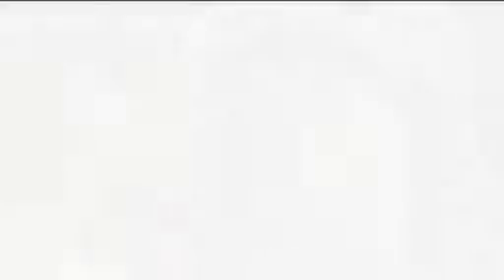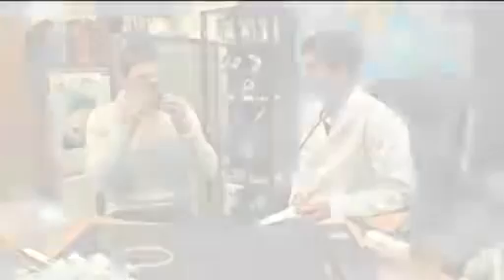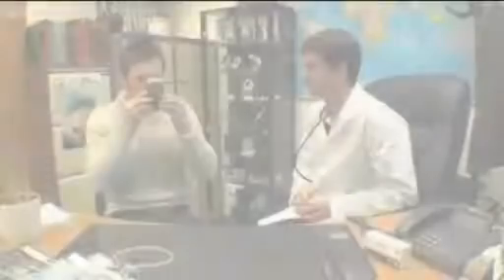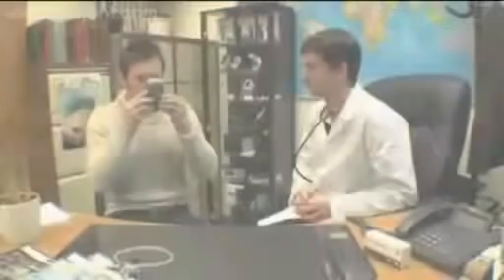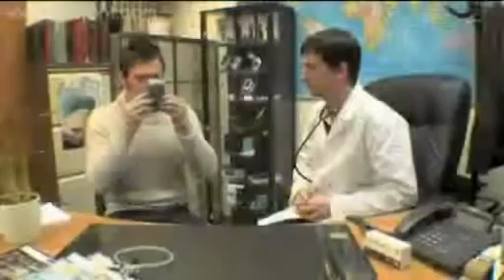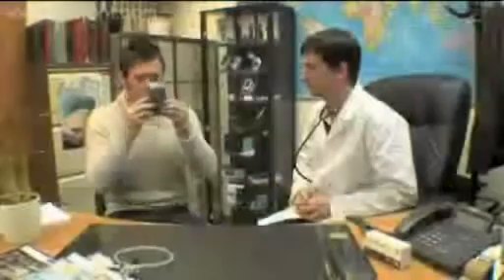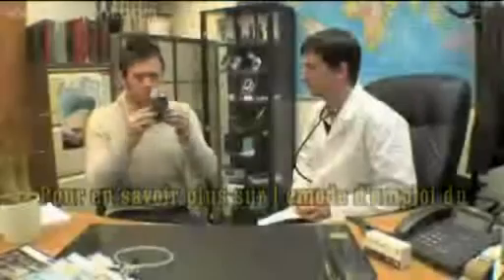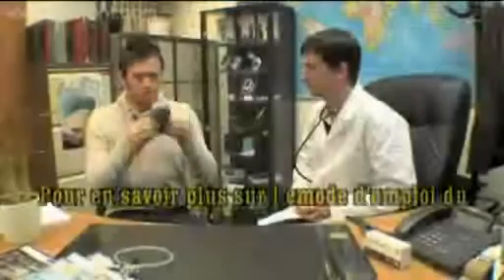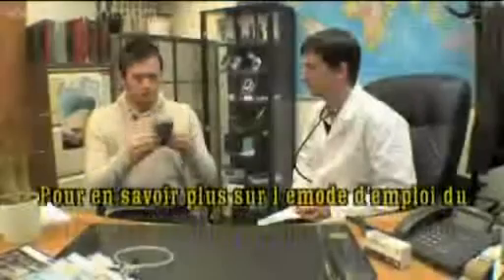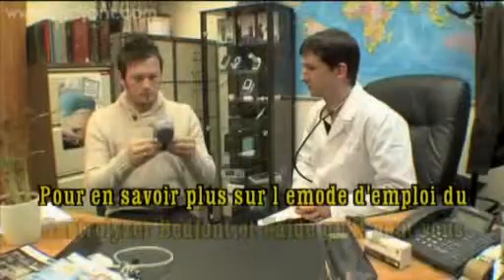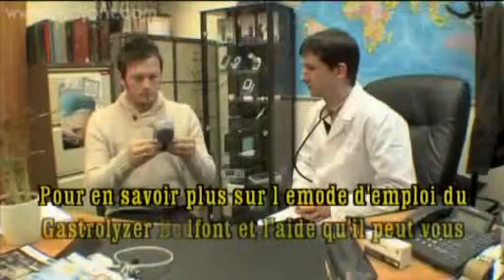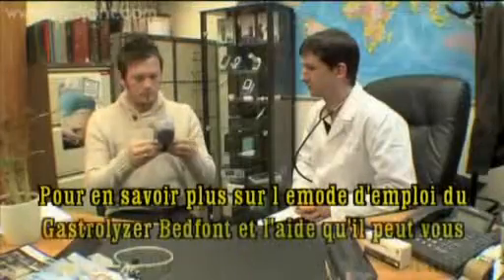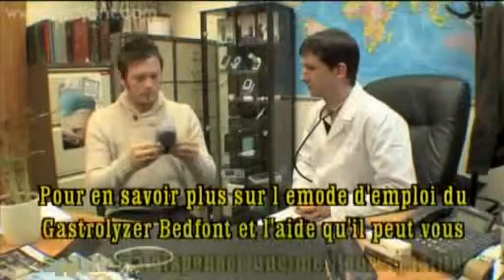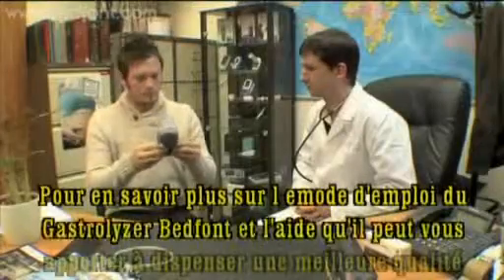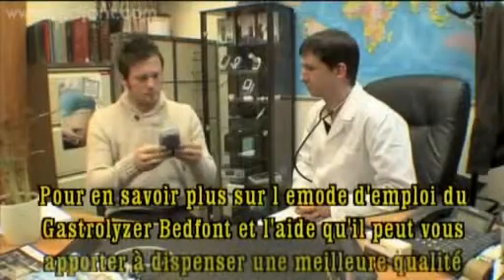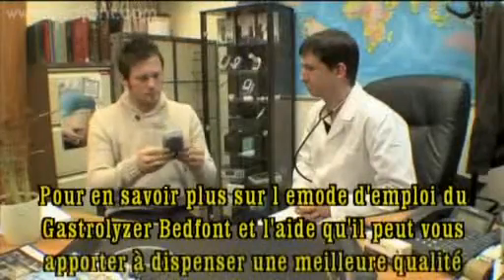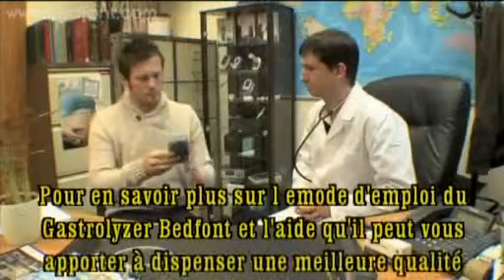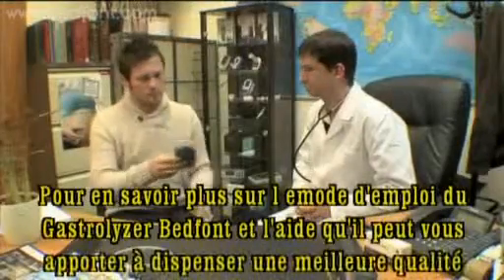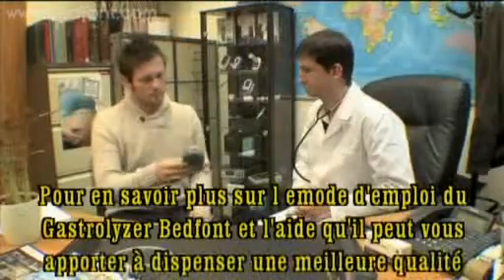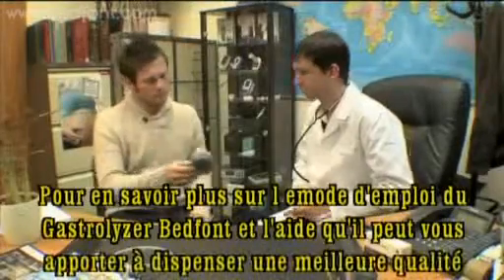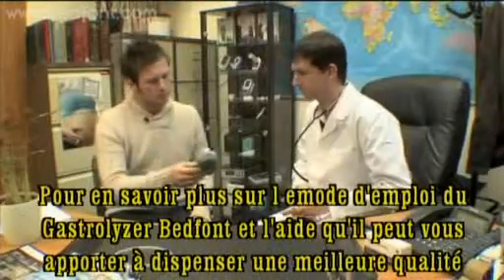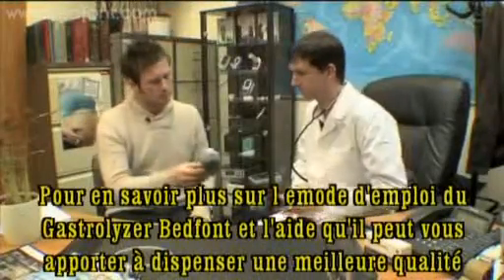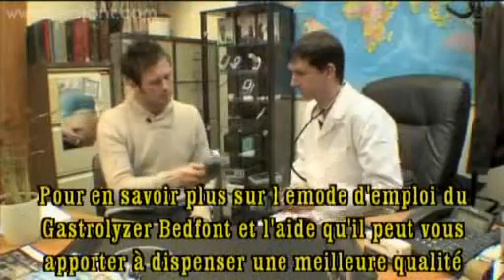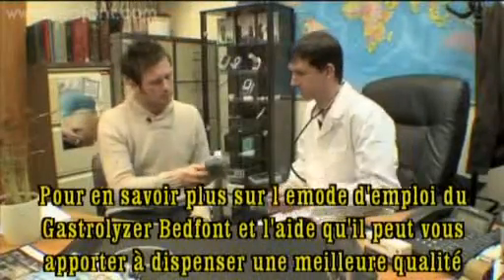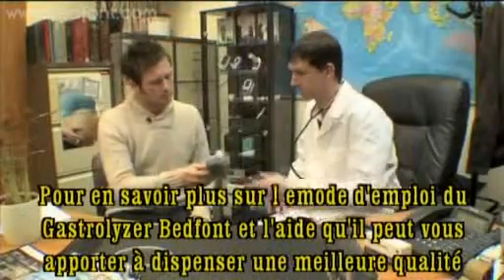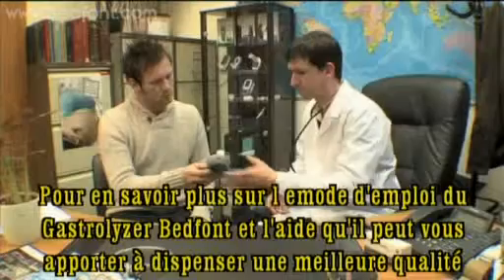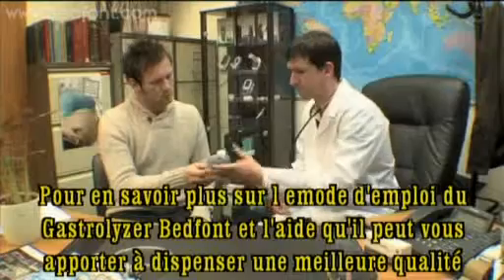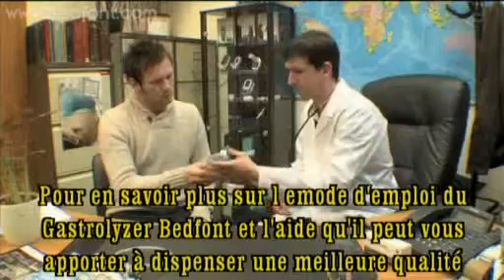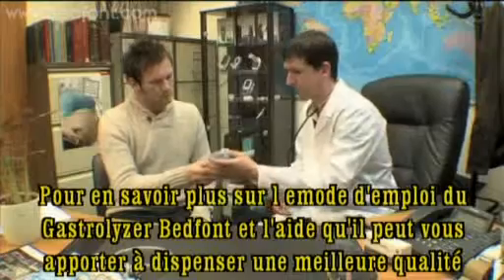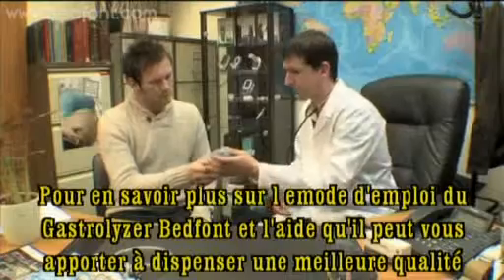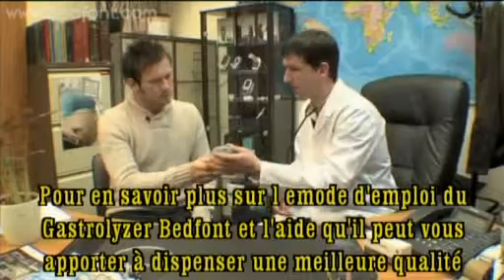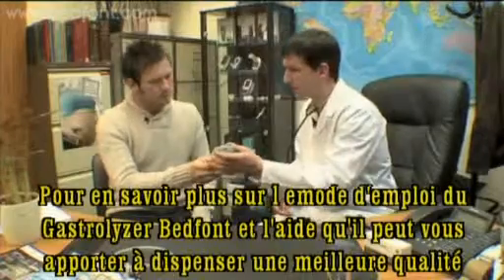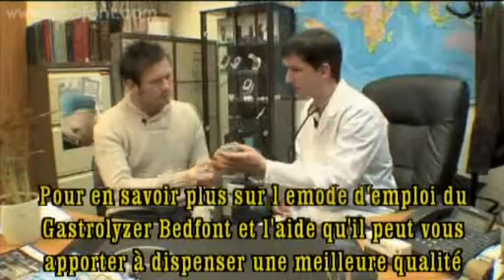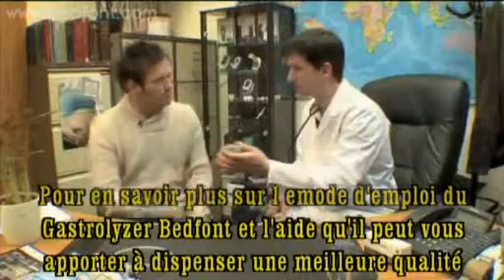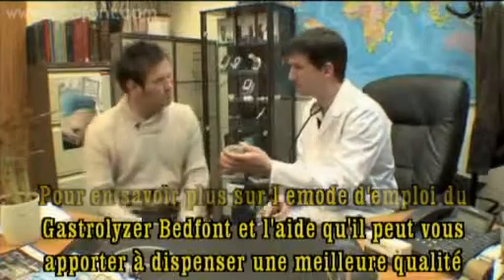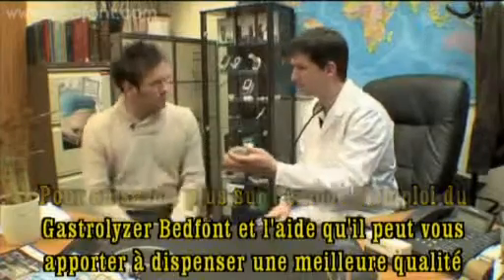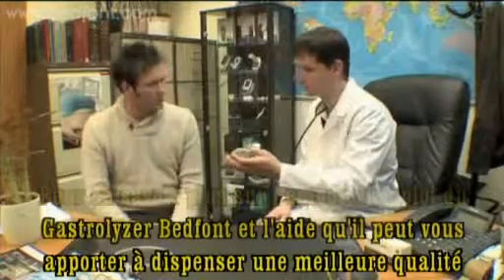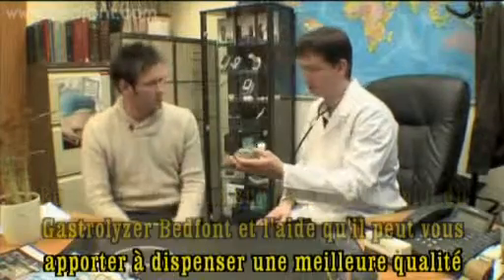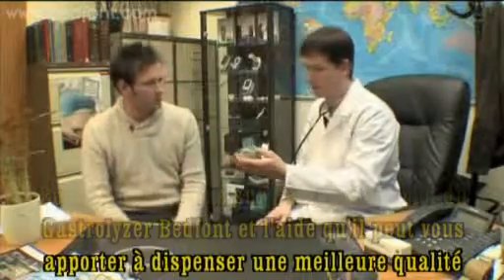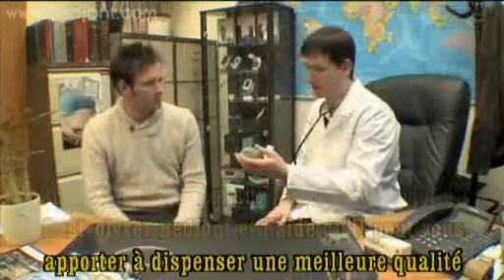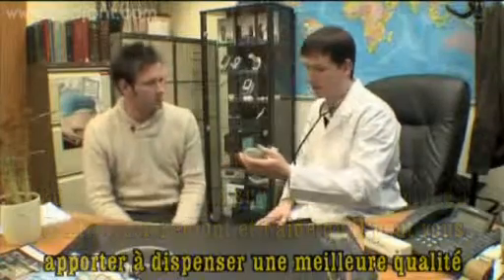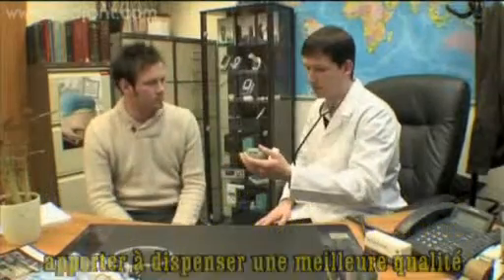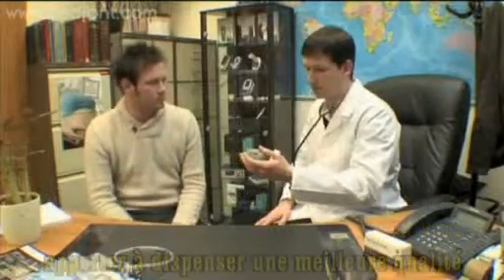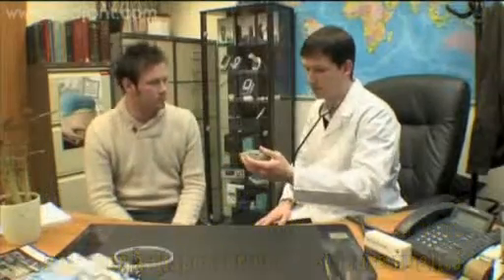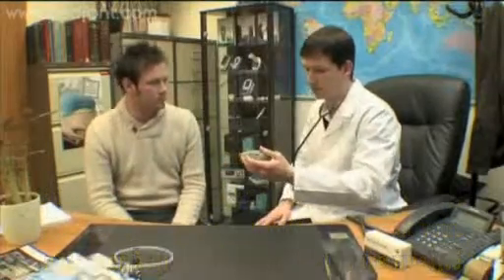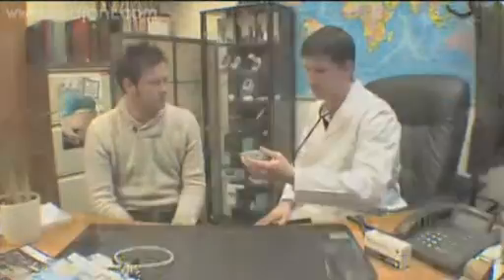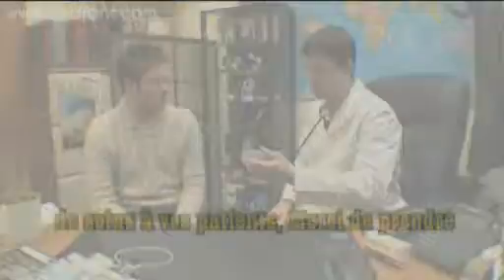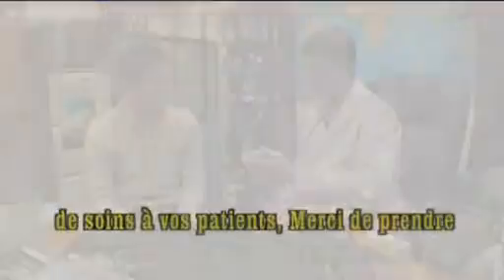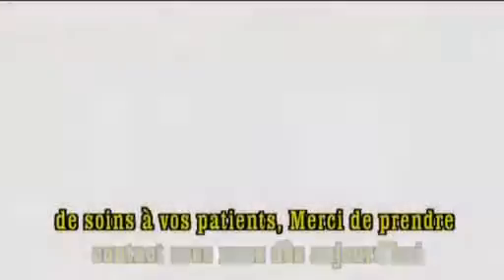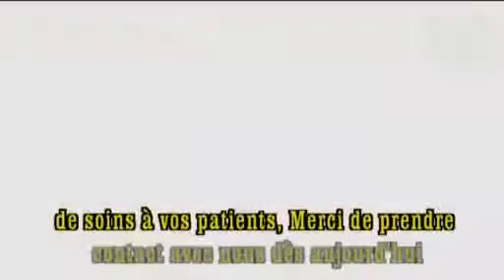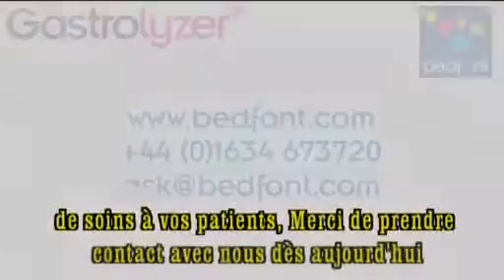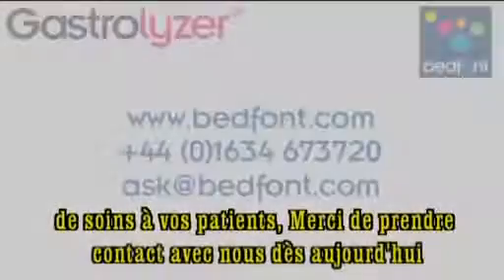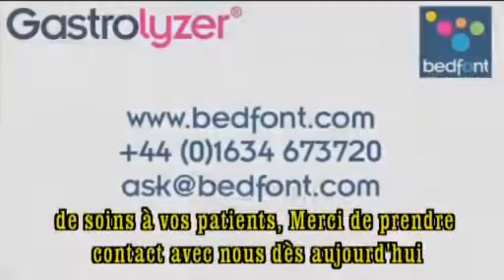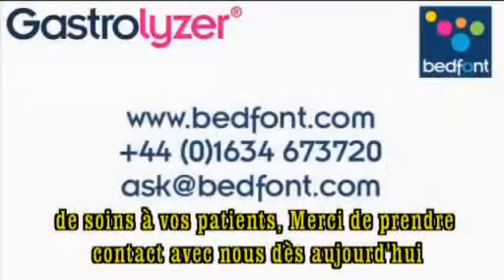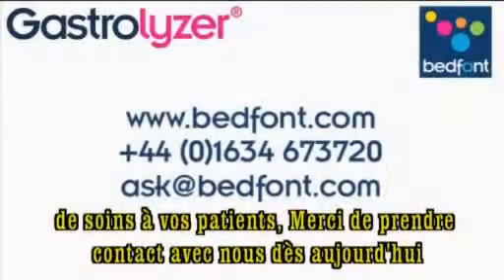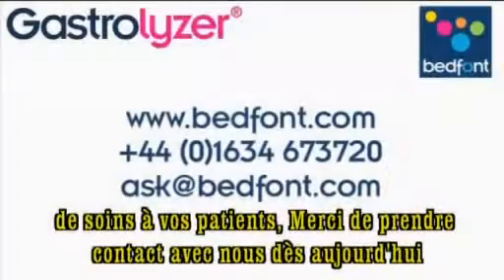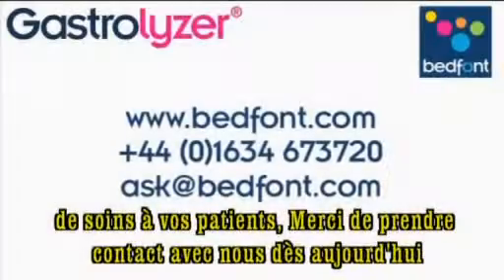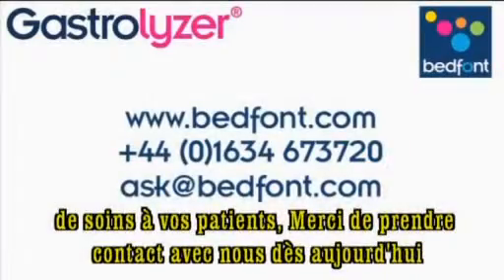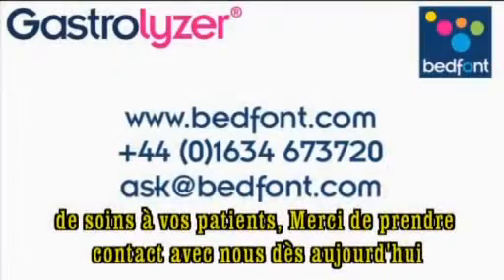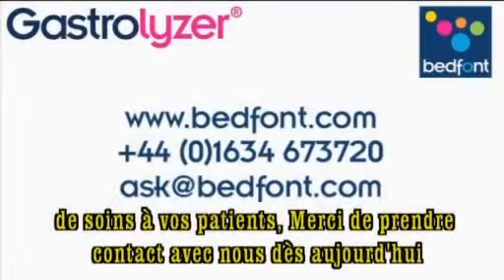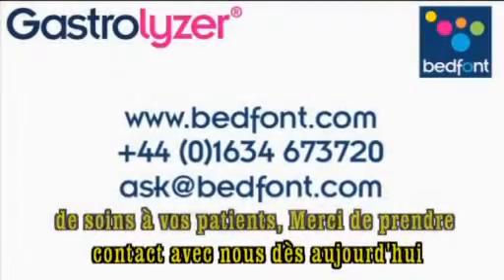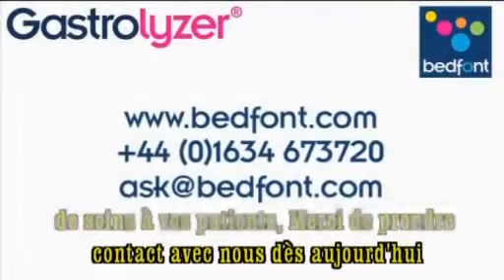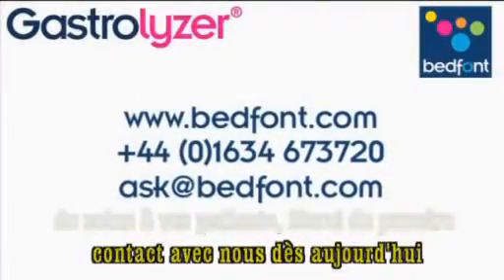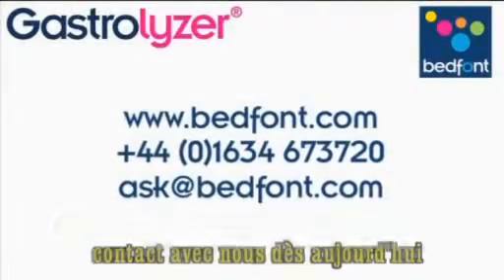To find out more about how Bedfont's Gastrolyzer can help you provide better care for your patients, please contact us today.